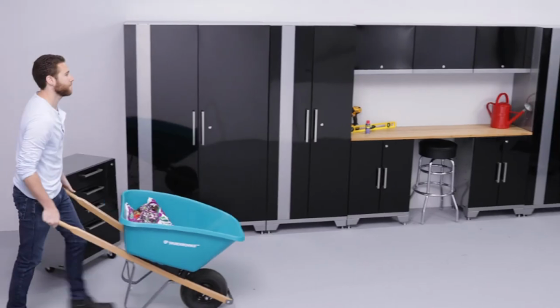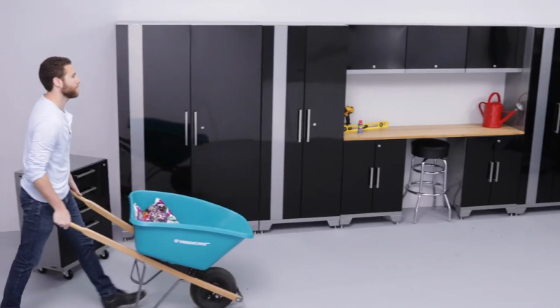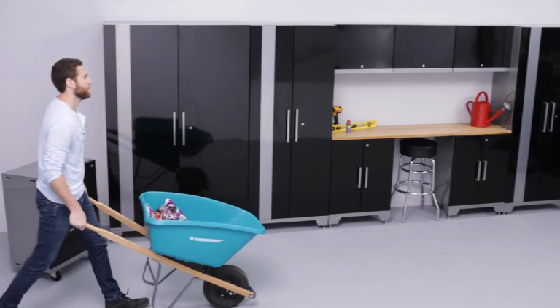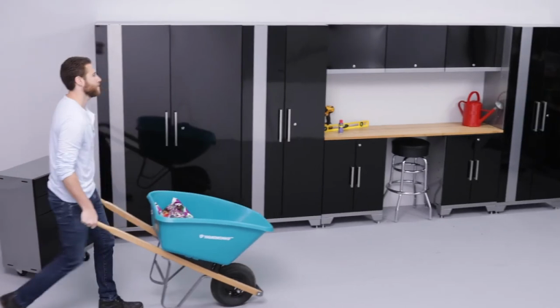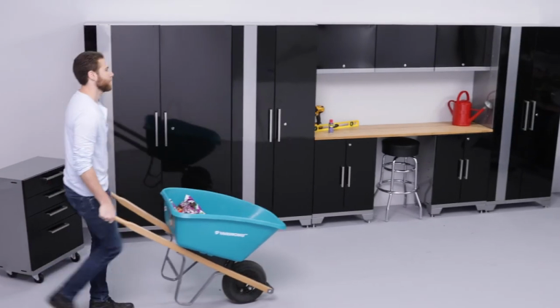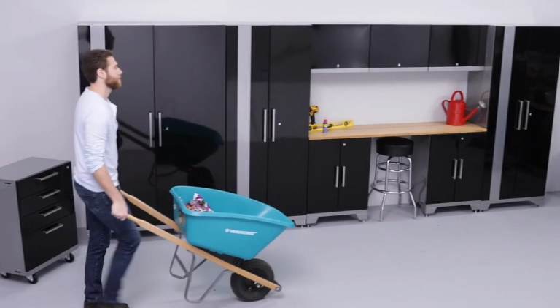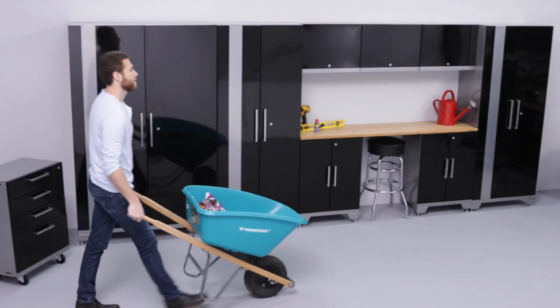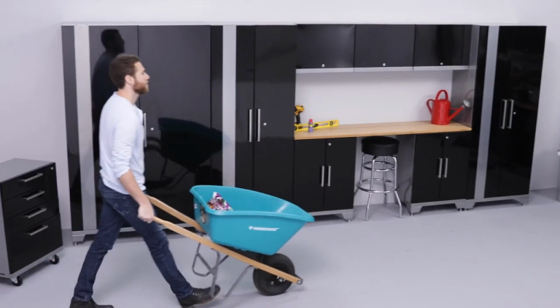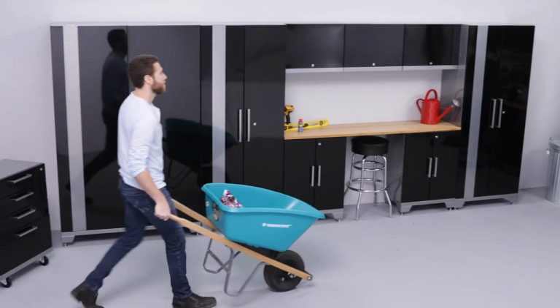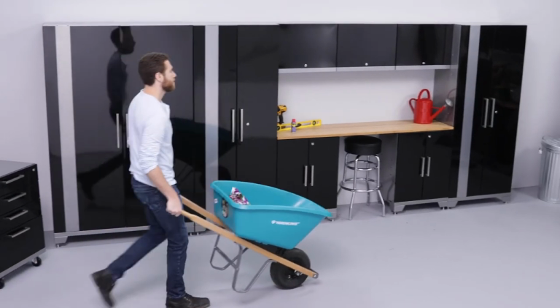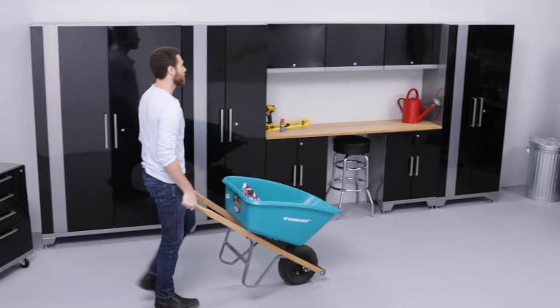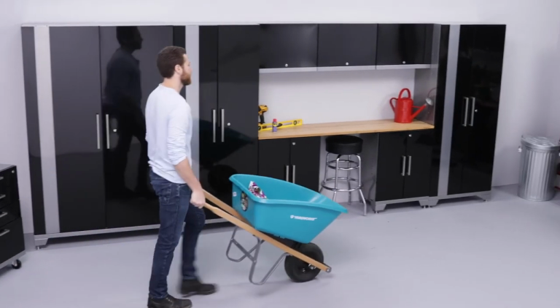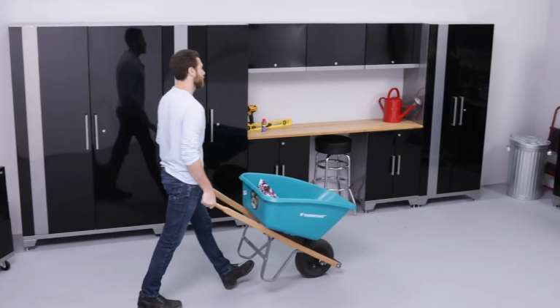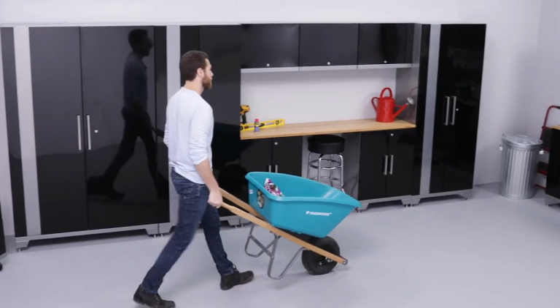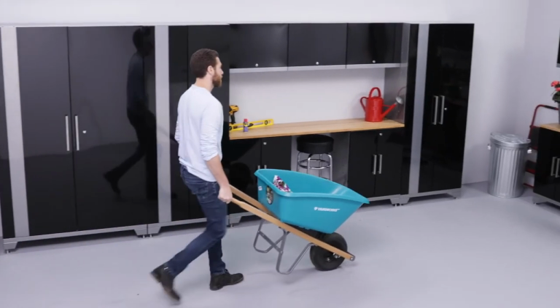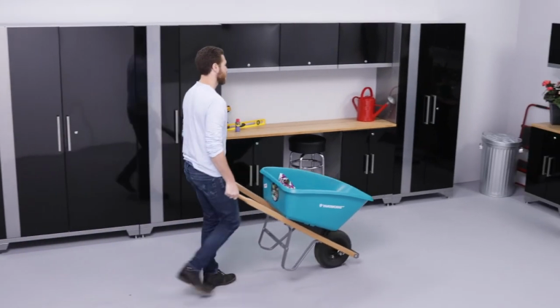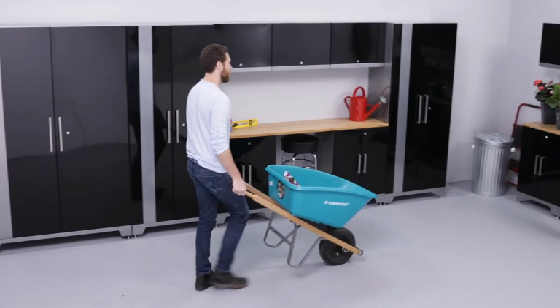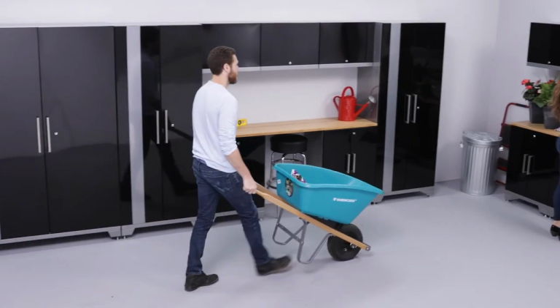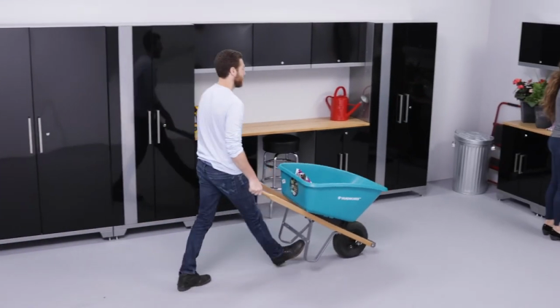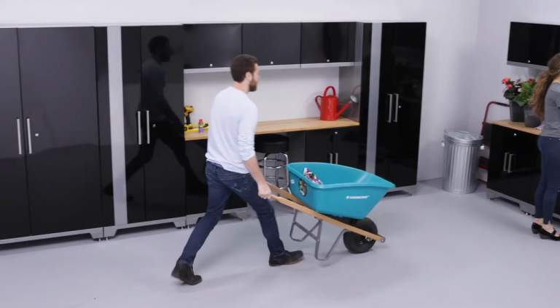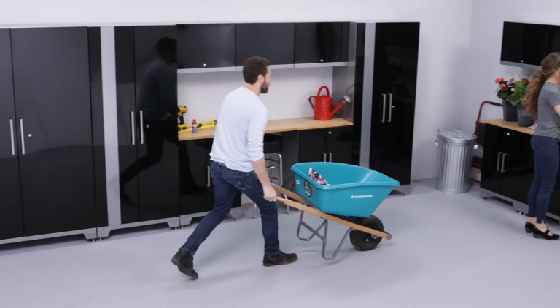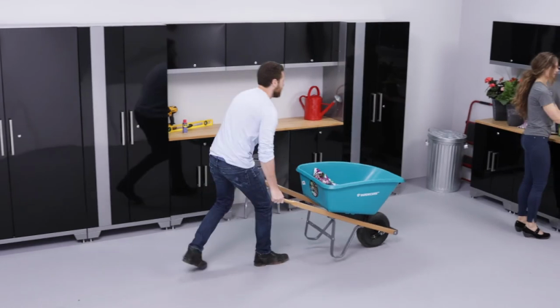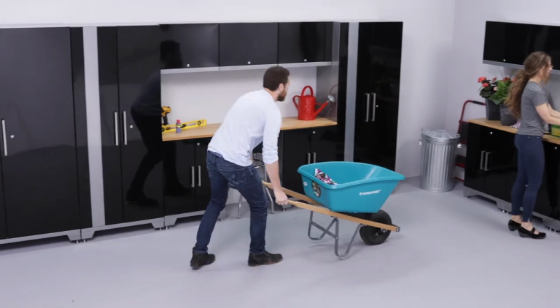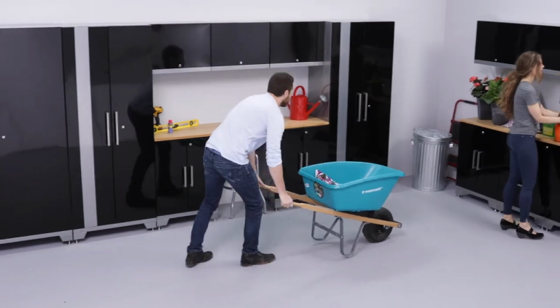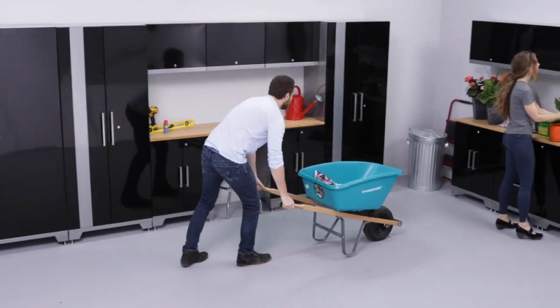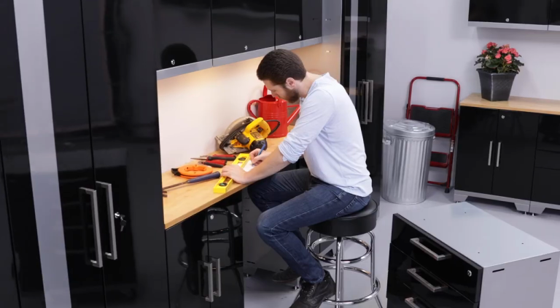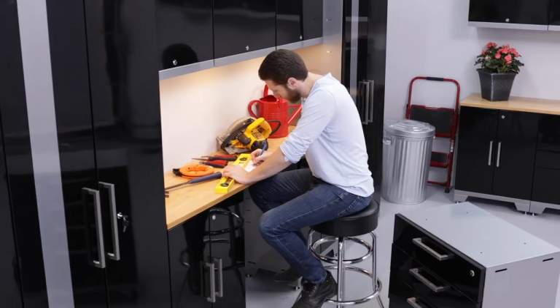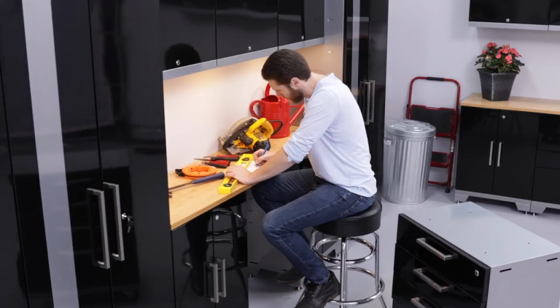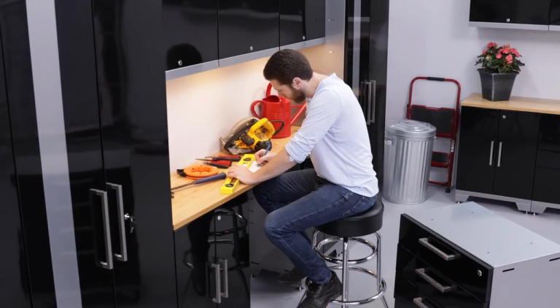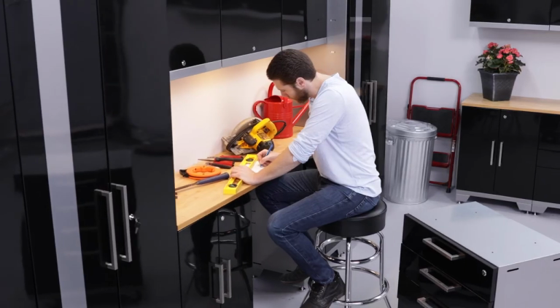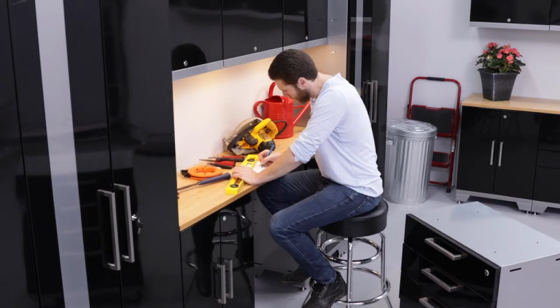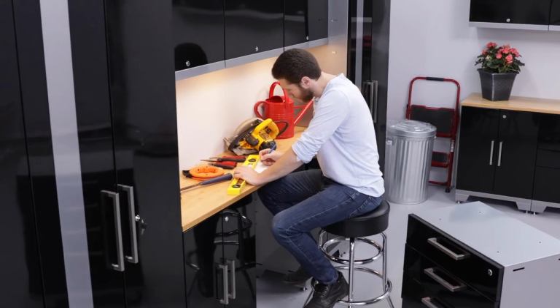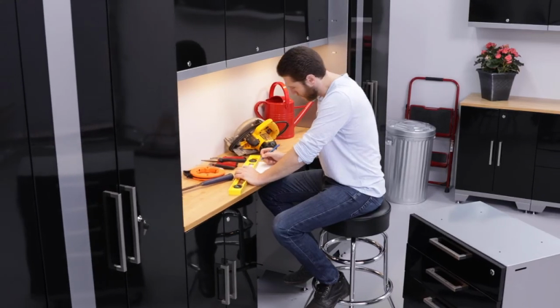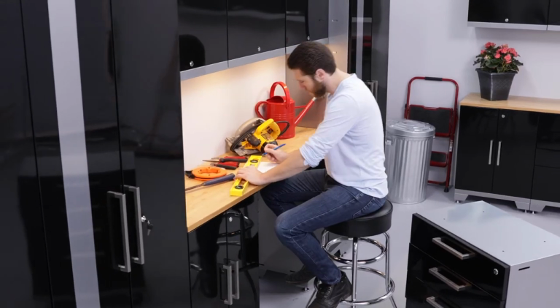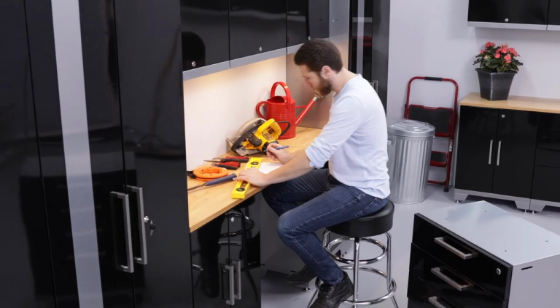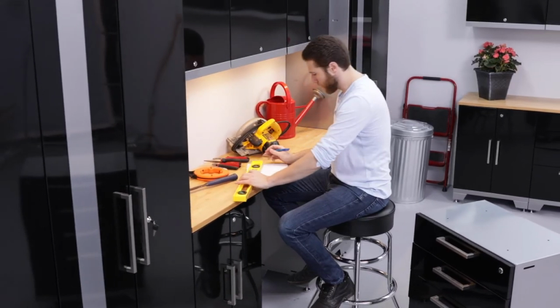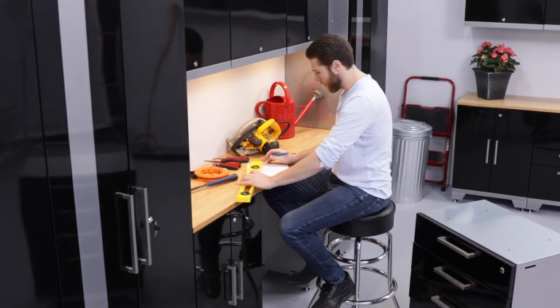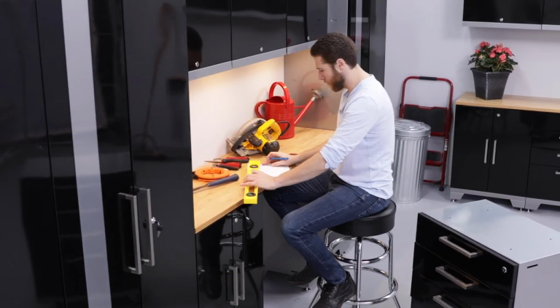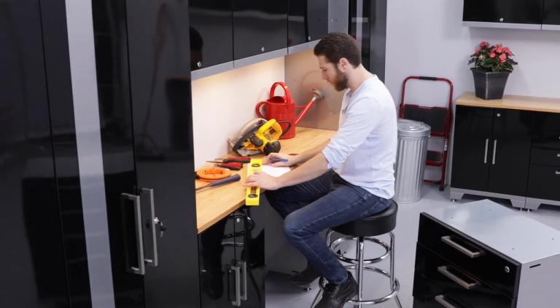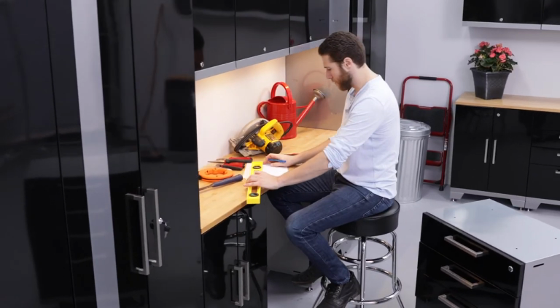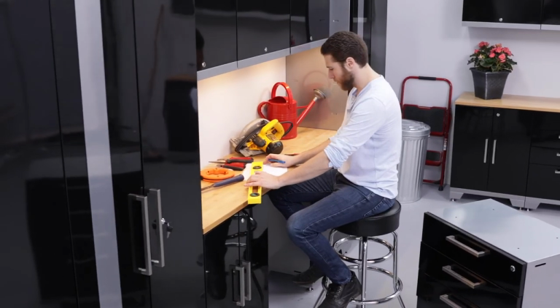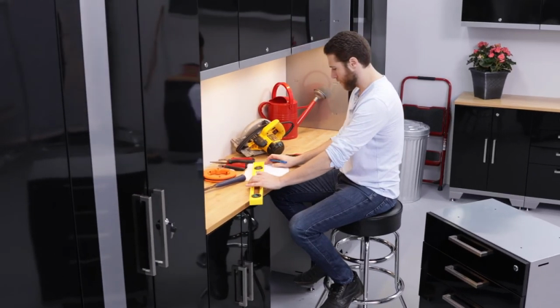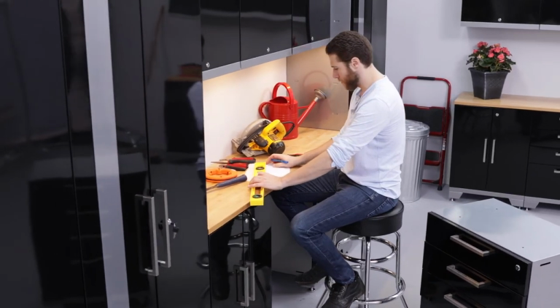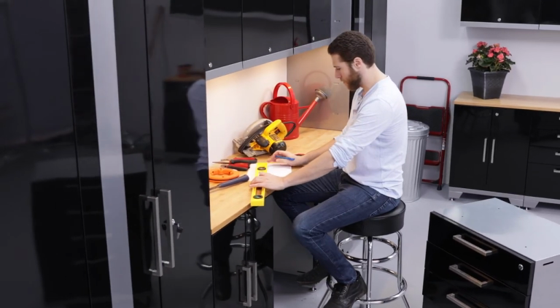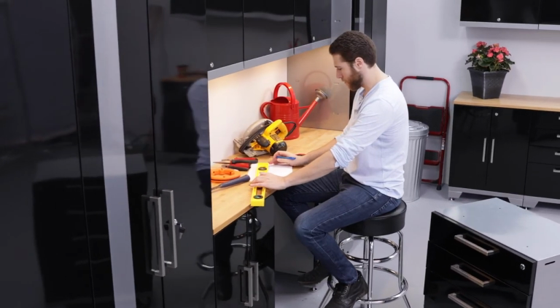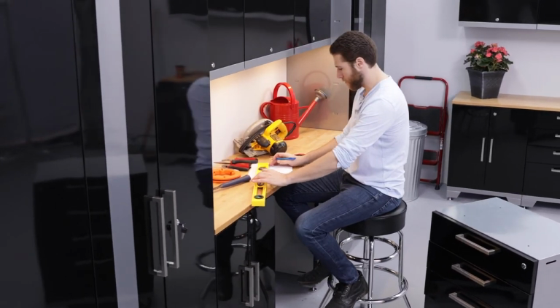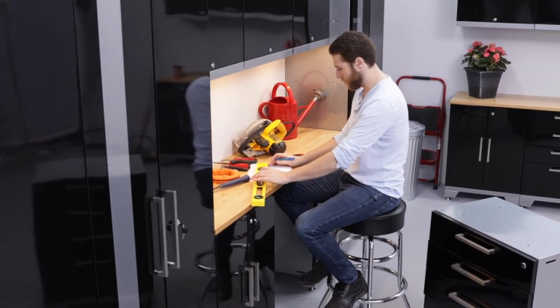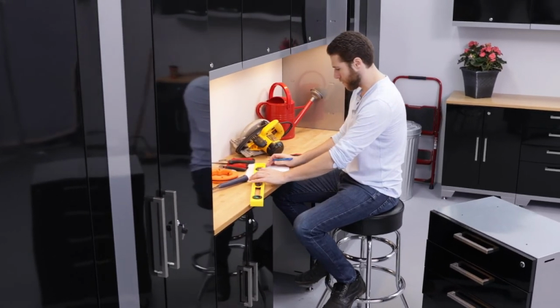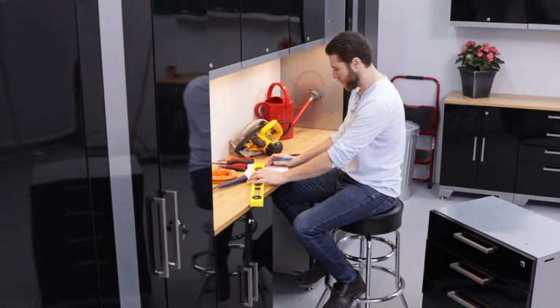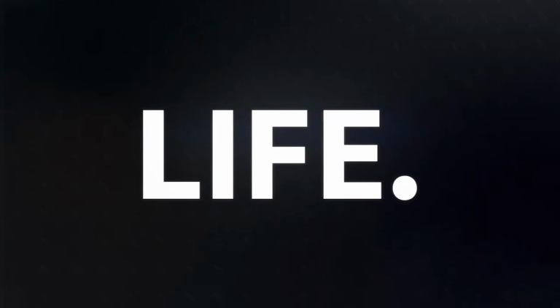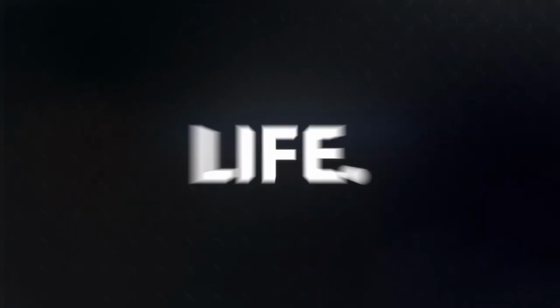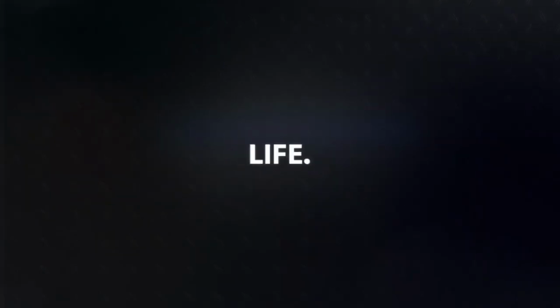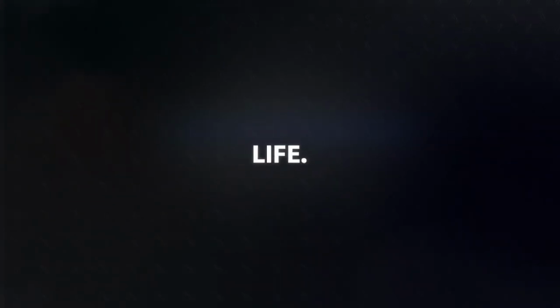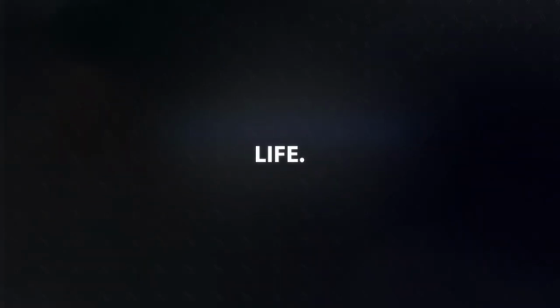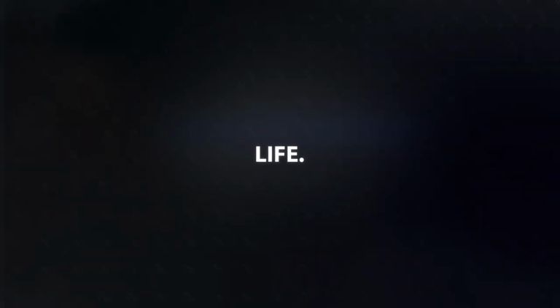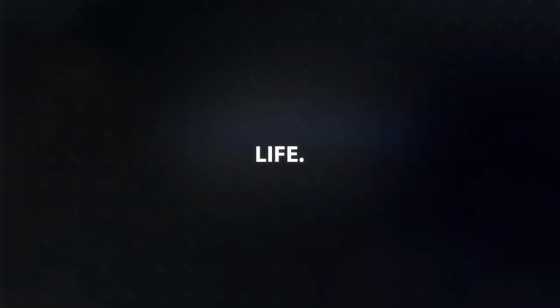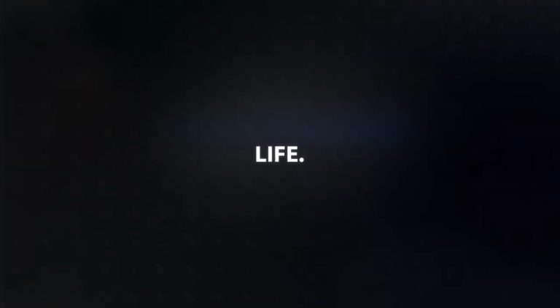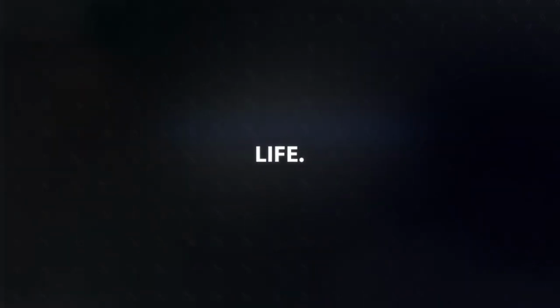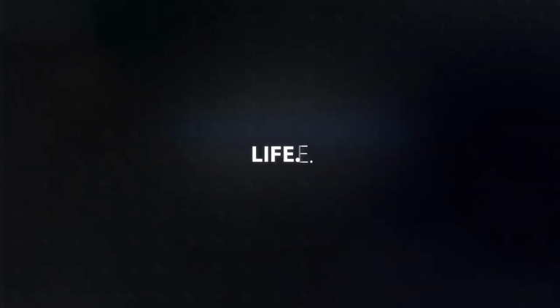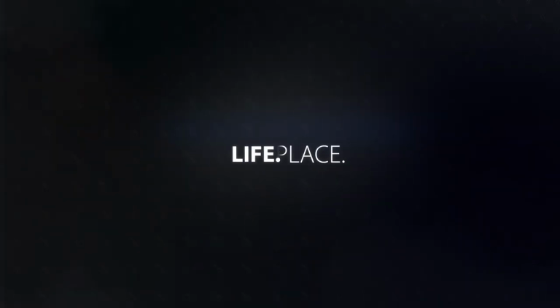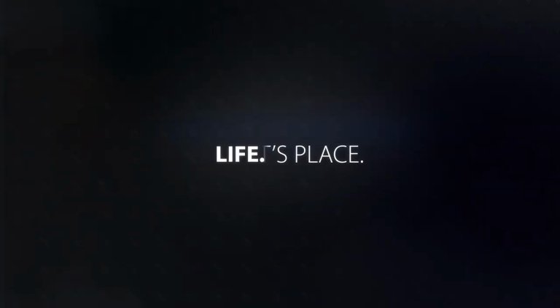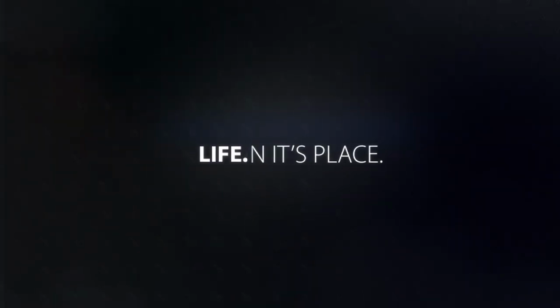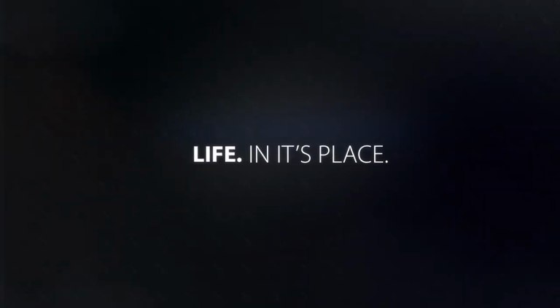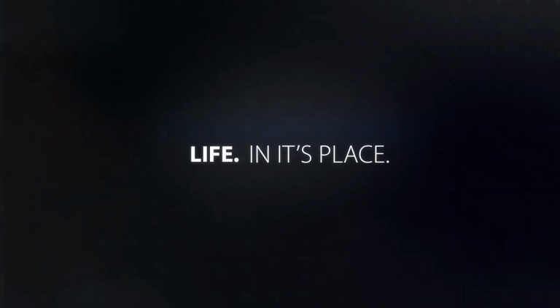Go big or go bigger with the huge Performance 2.0 Multi-Use and Extra Wide Lockers.